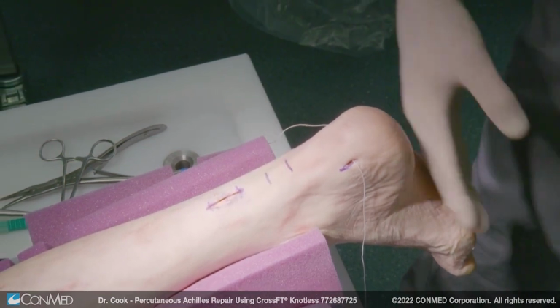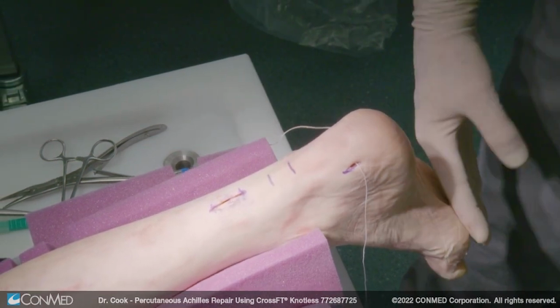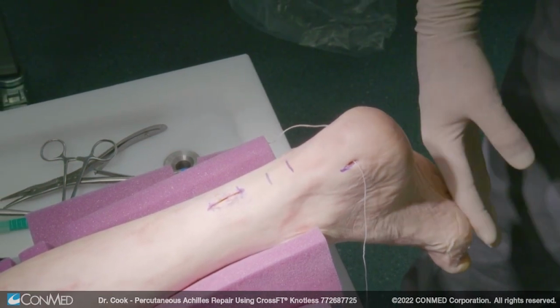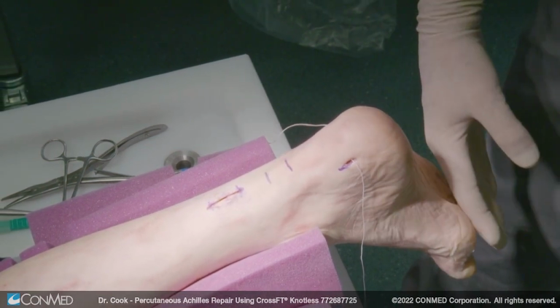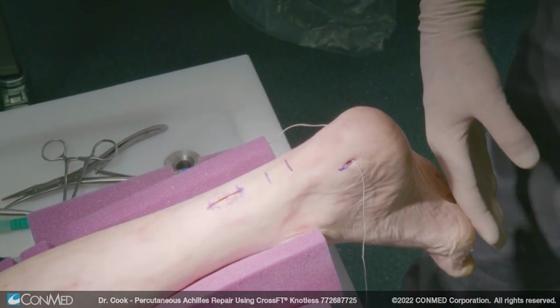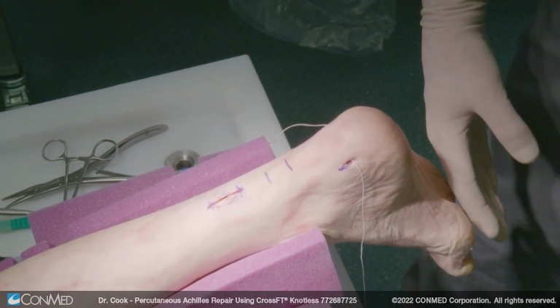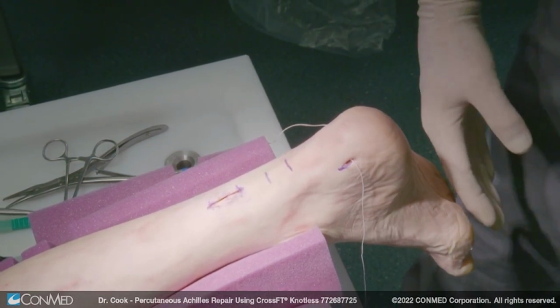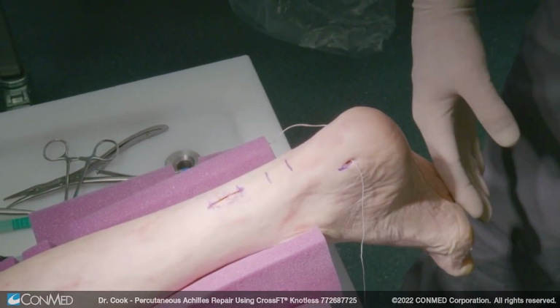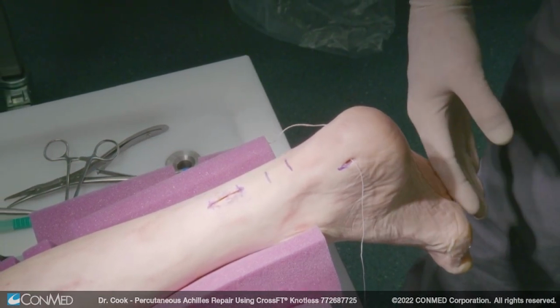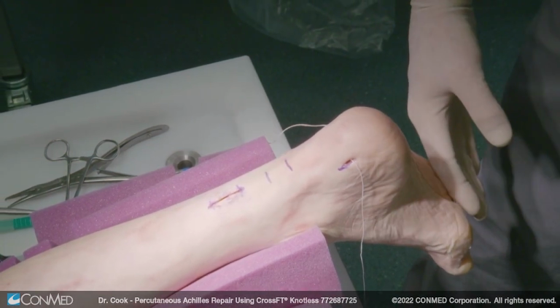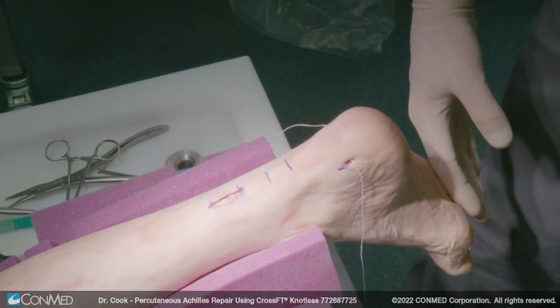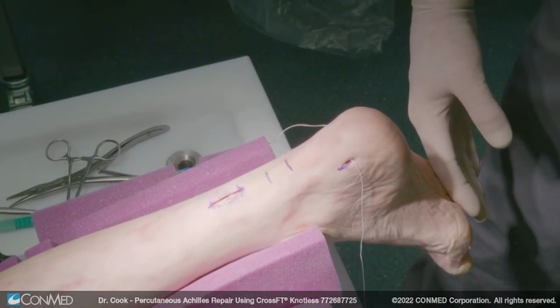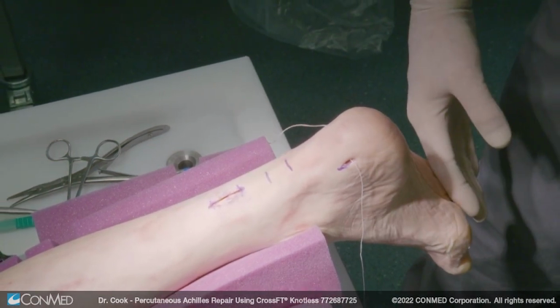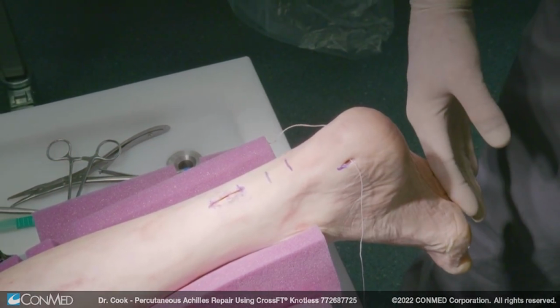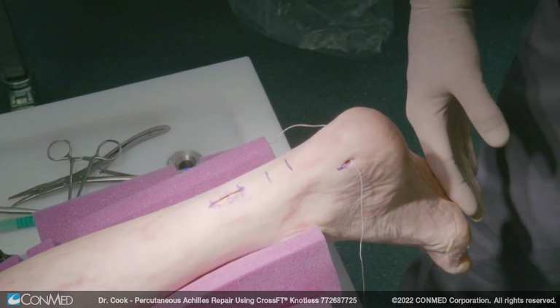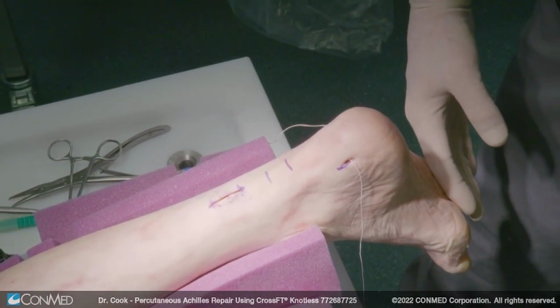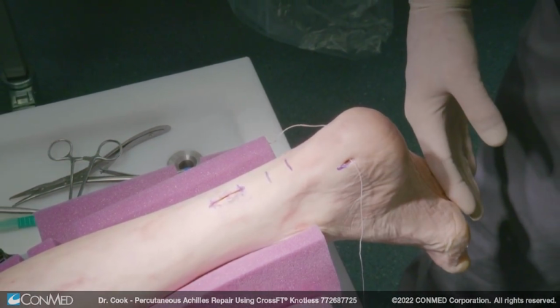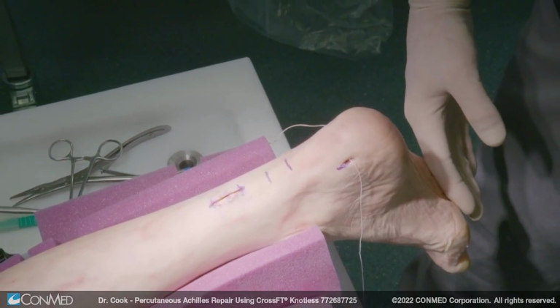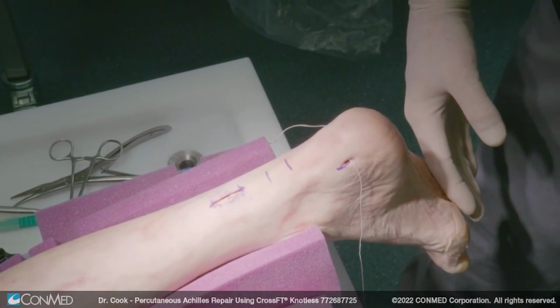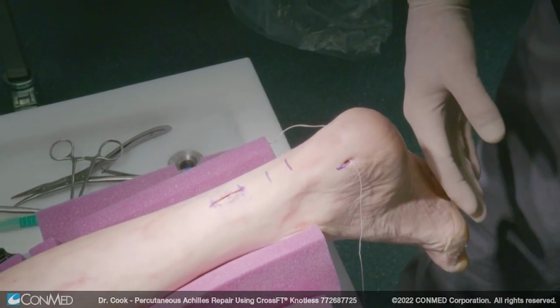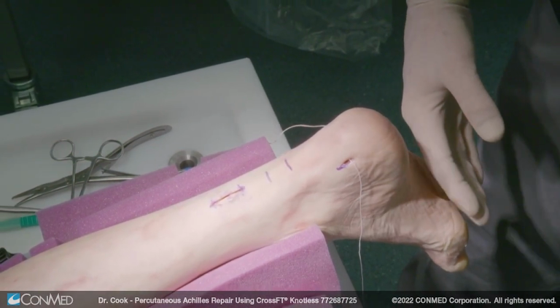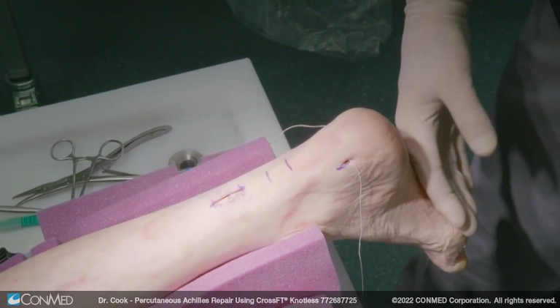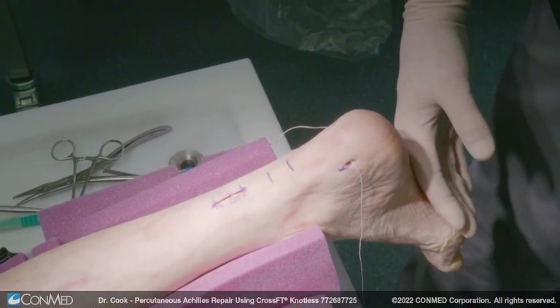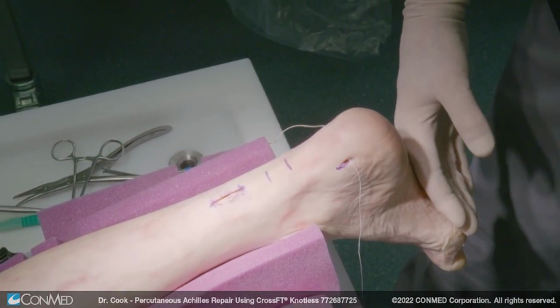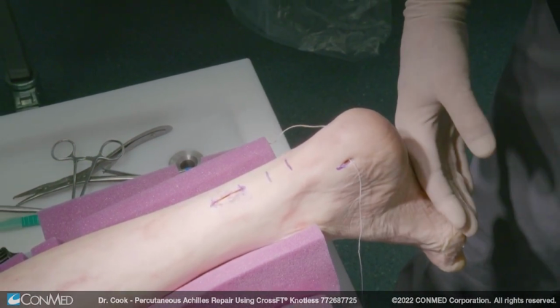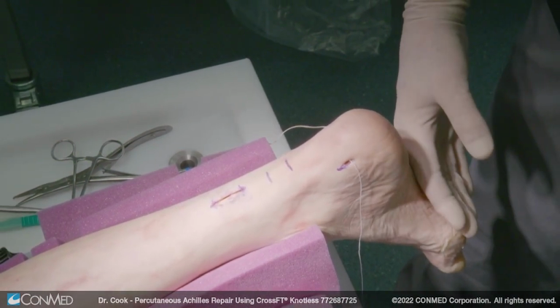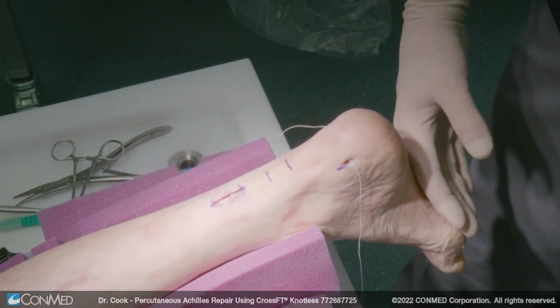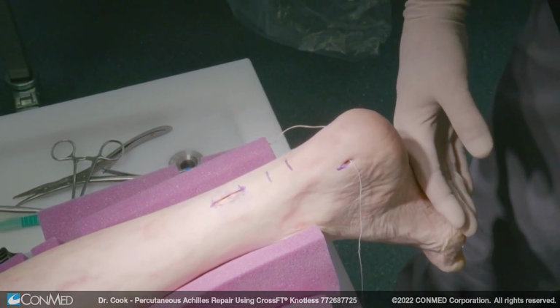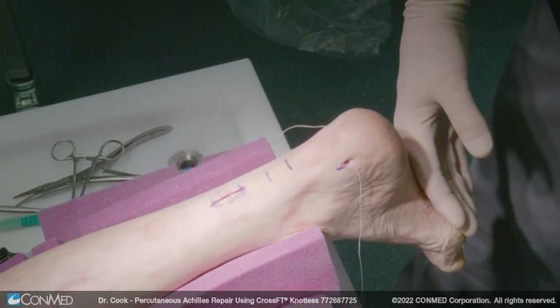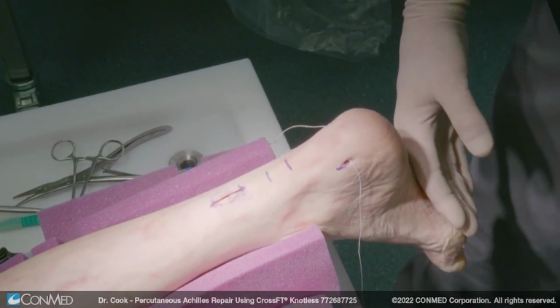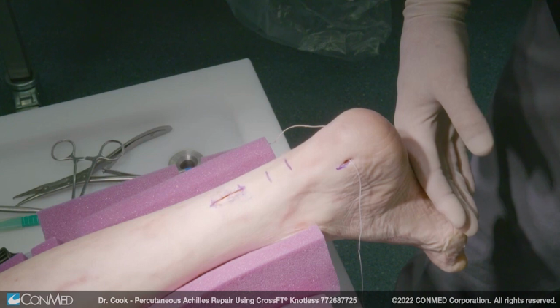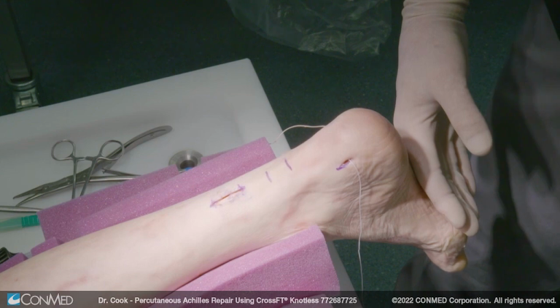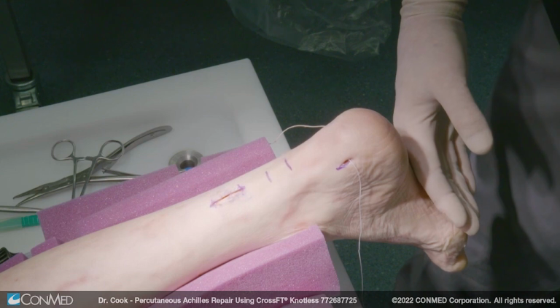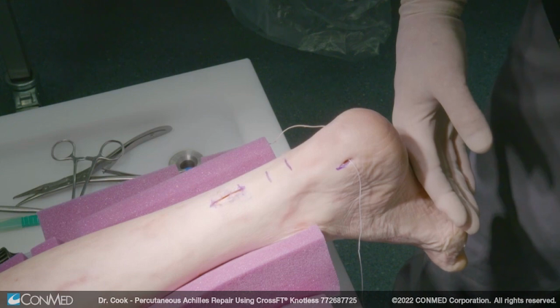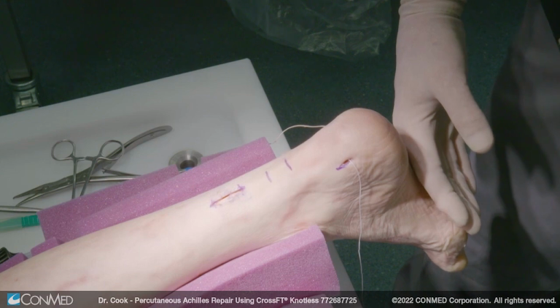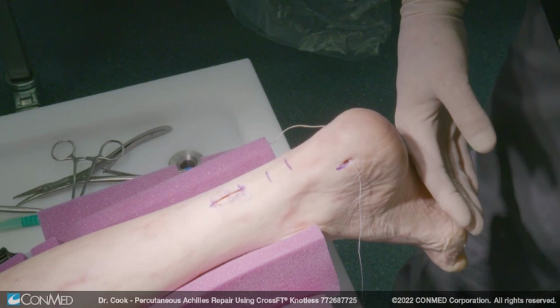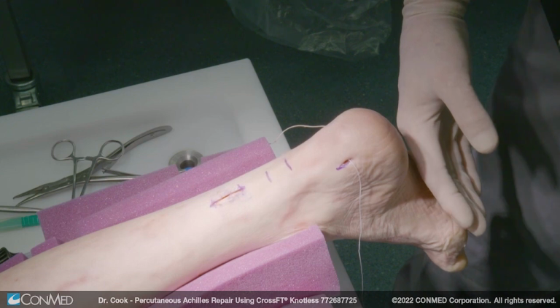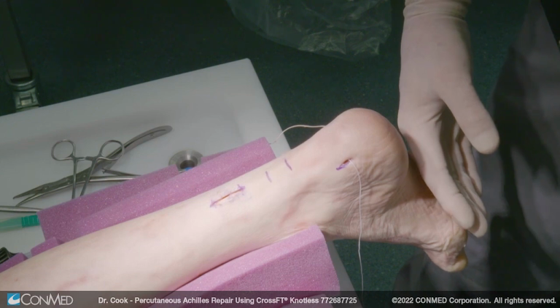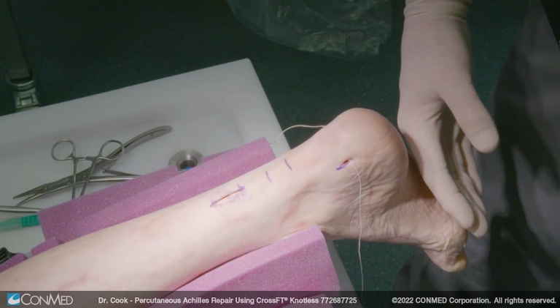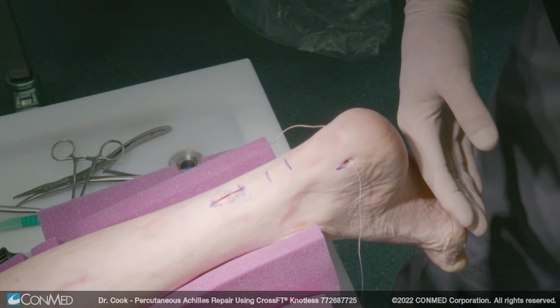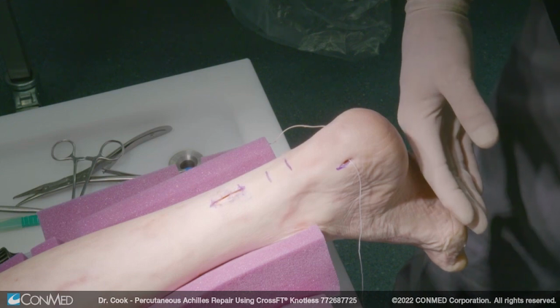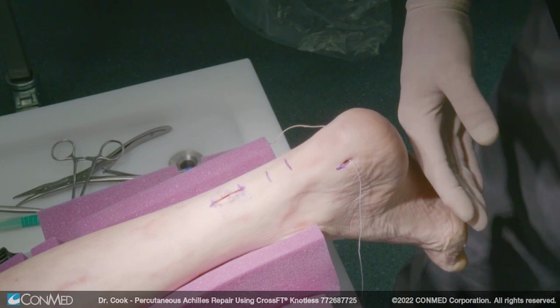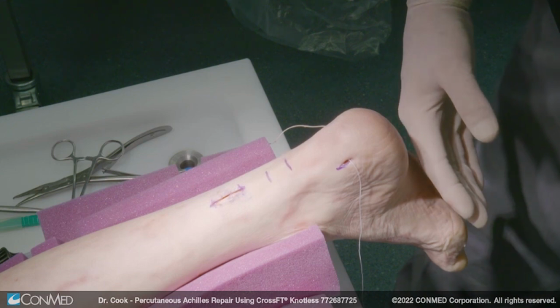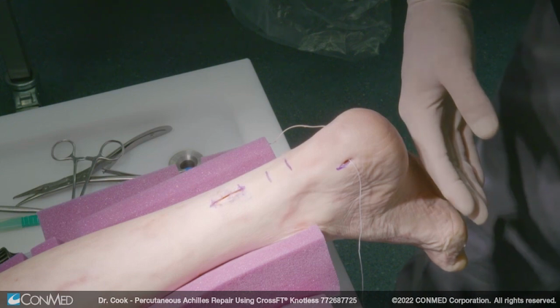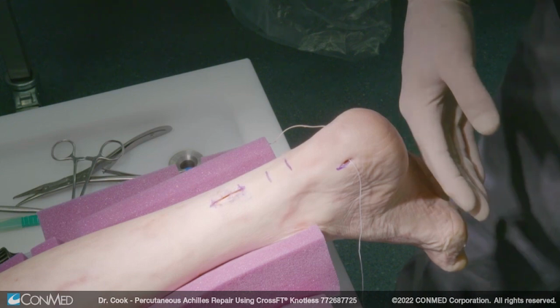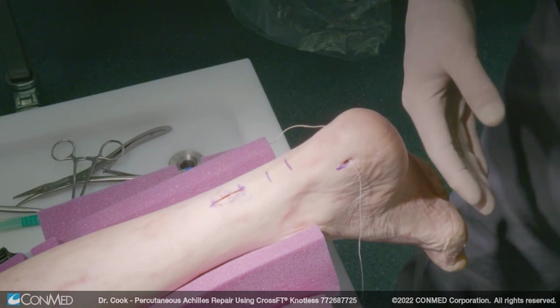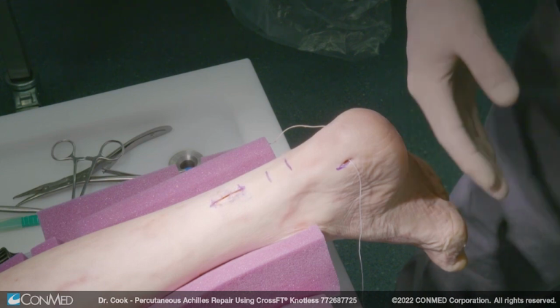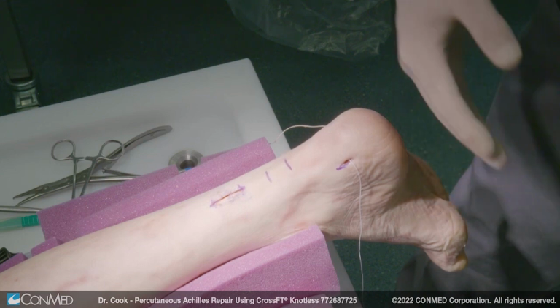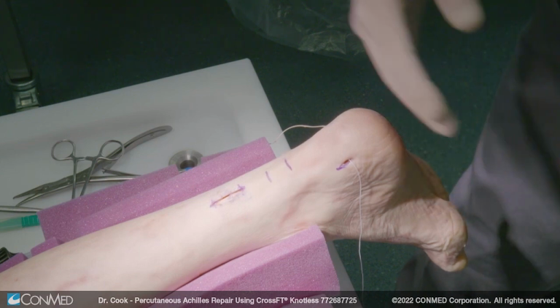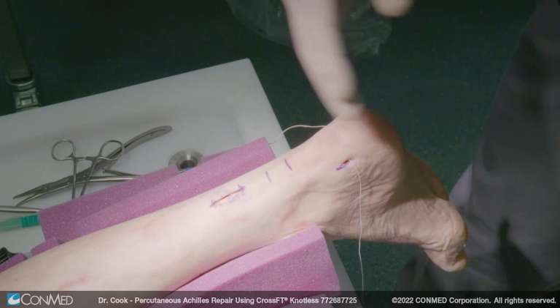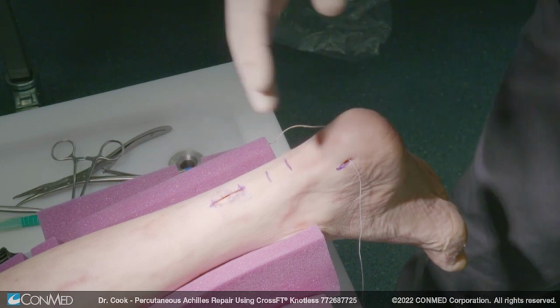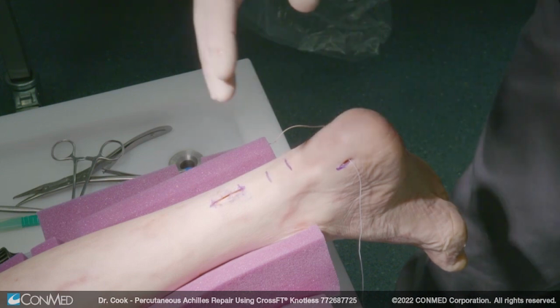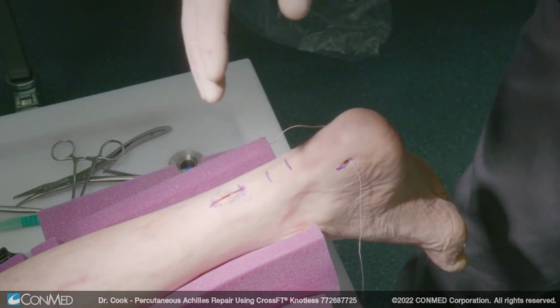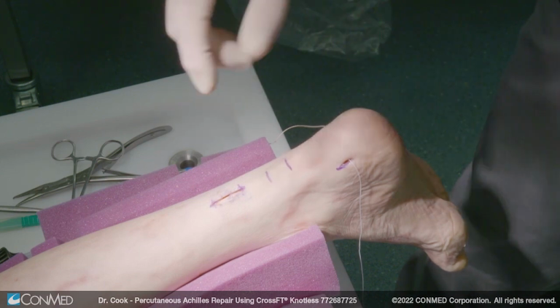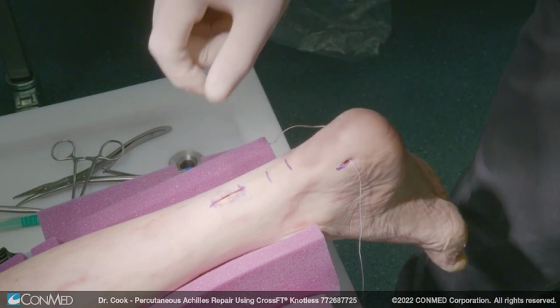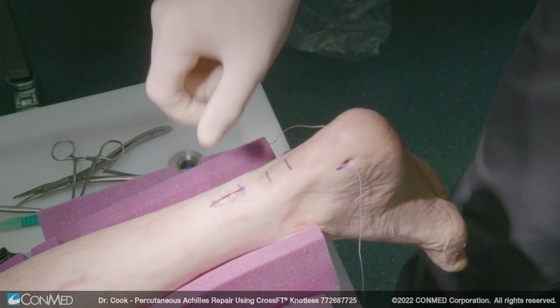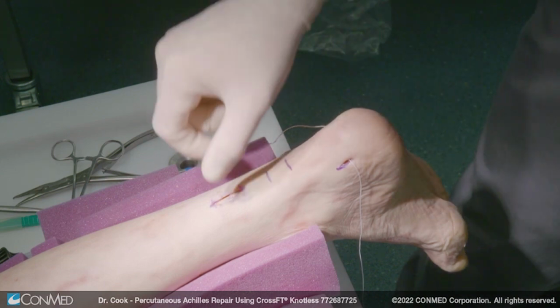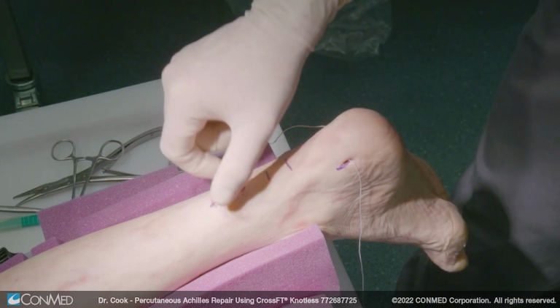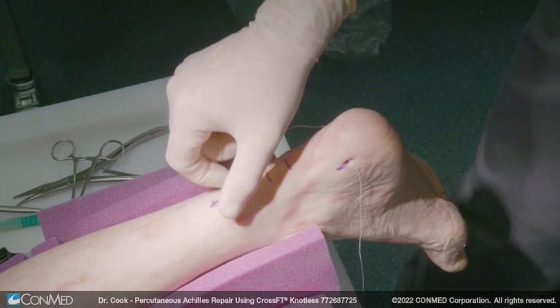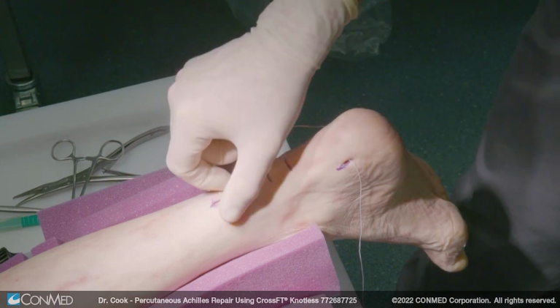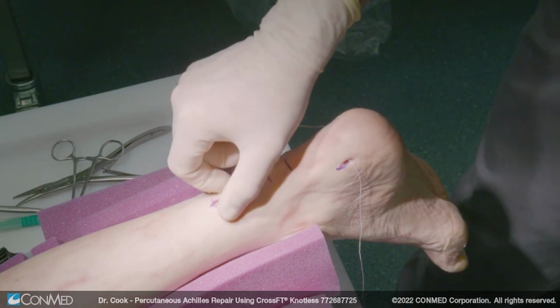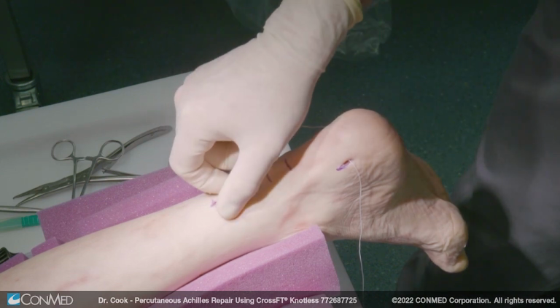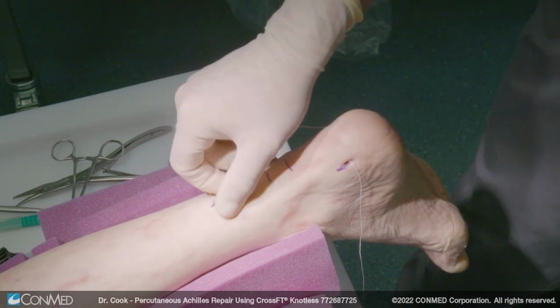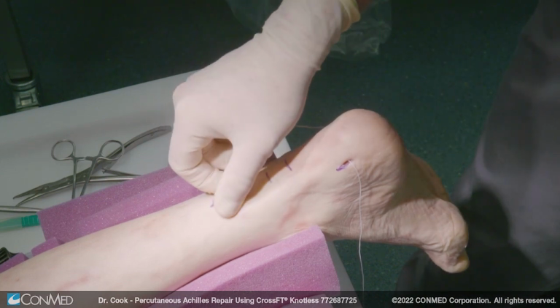So now we just close up these wounds. I have to cut the sutures off, but you now have the repaired Achilles.